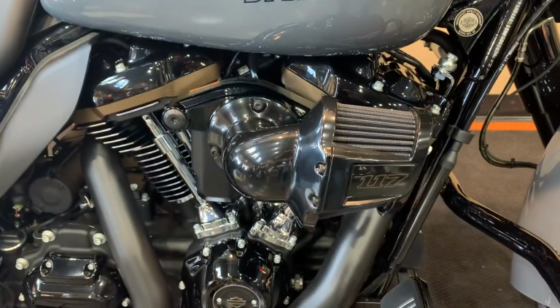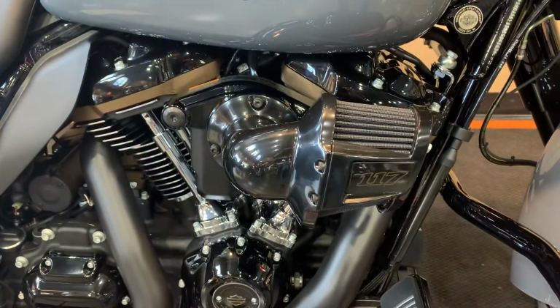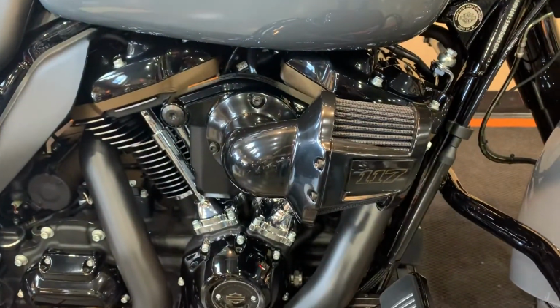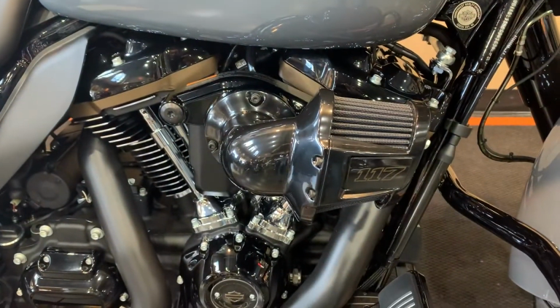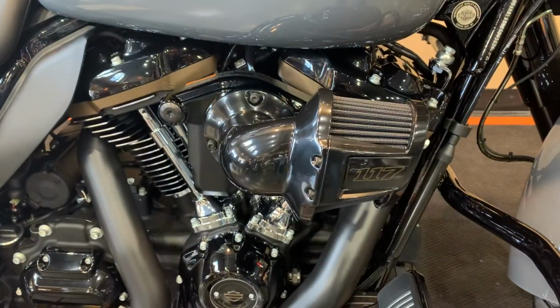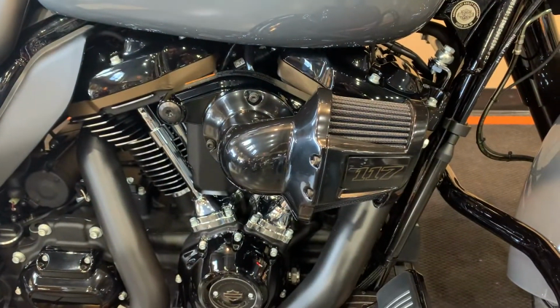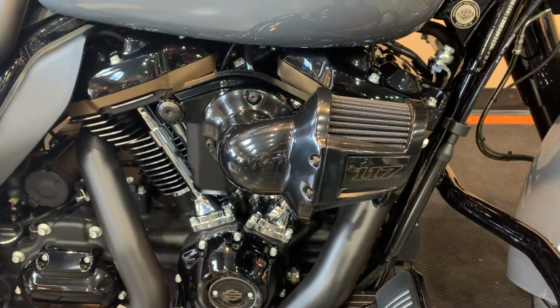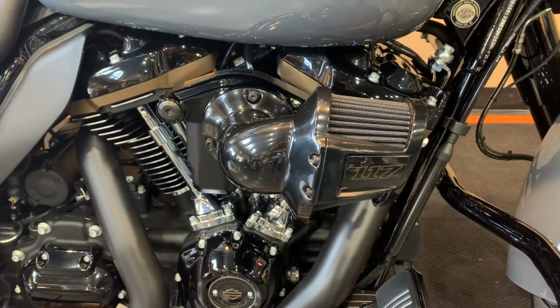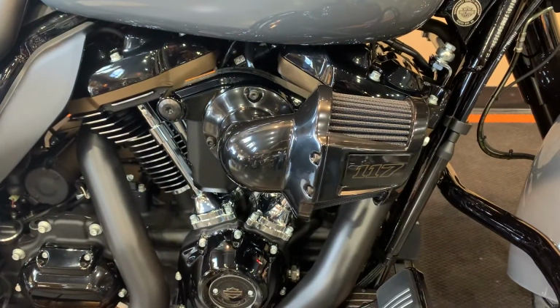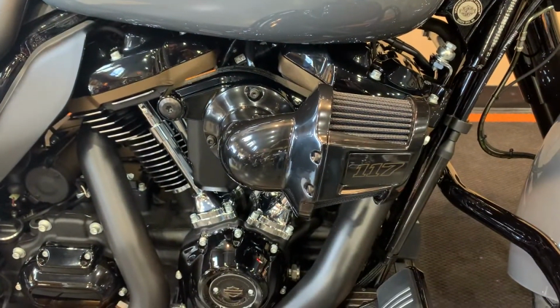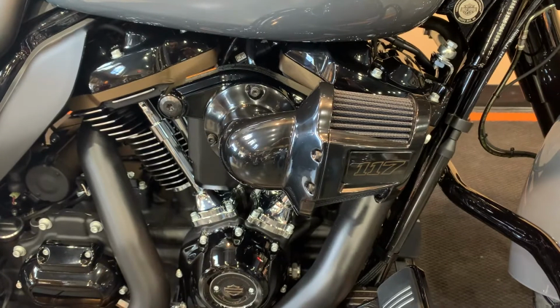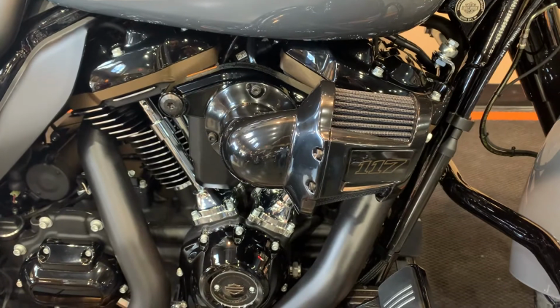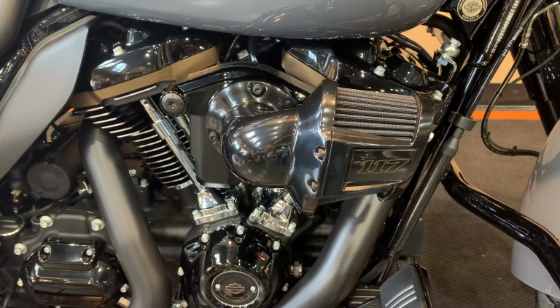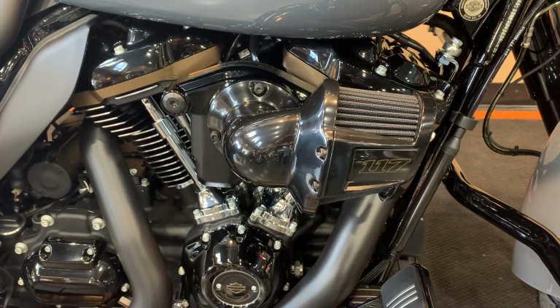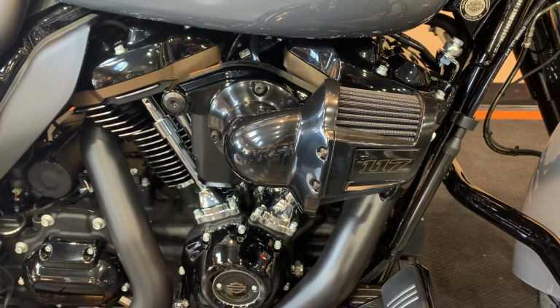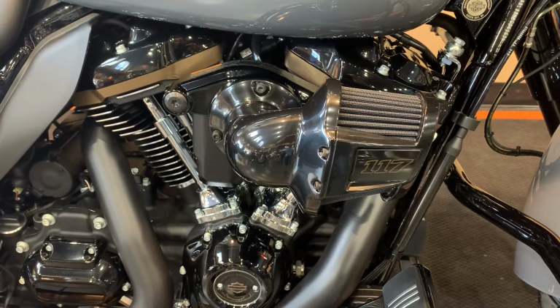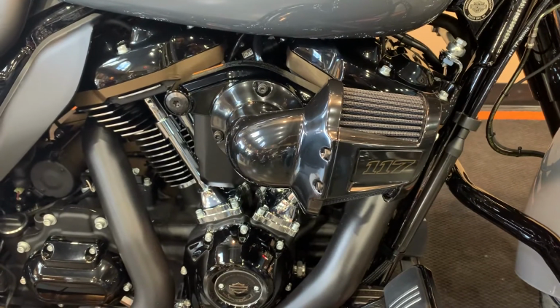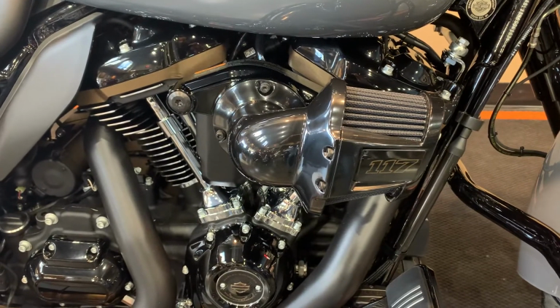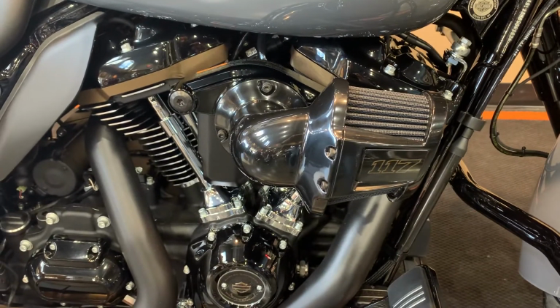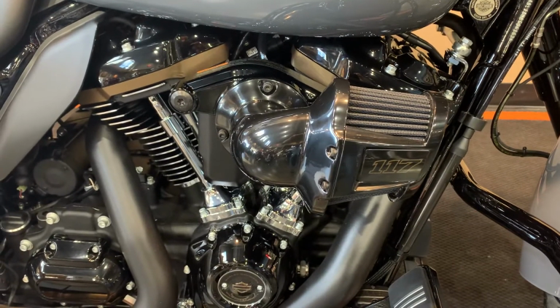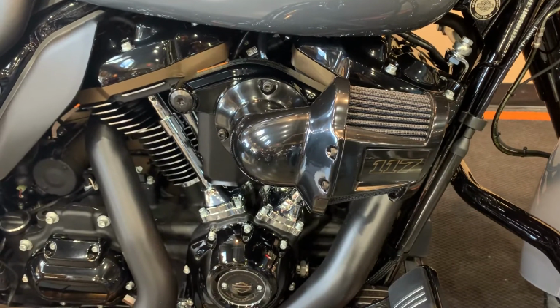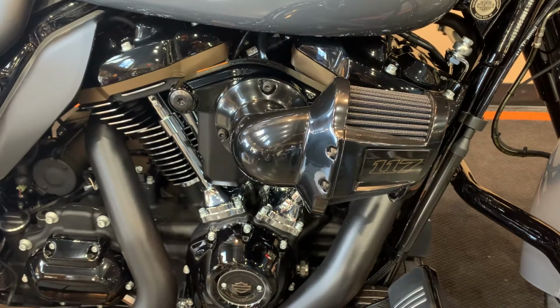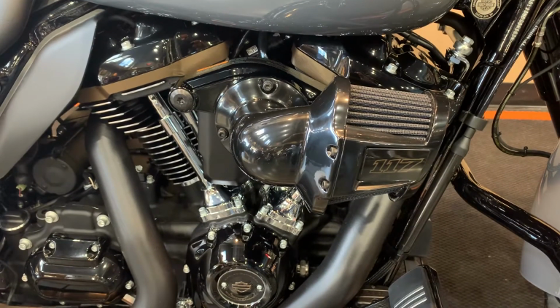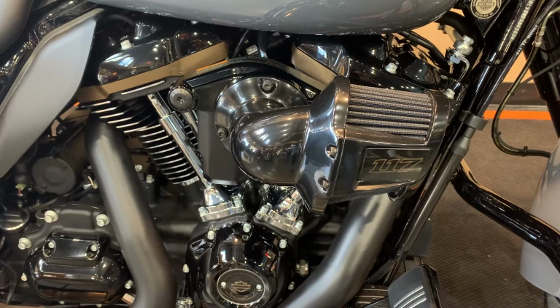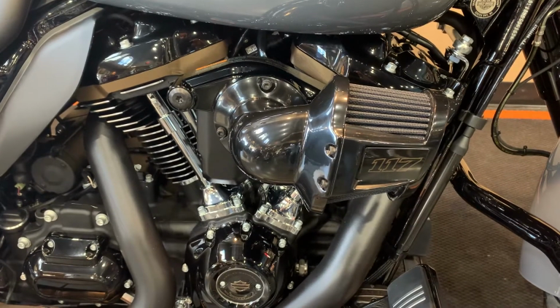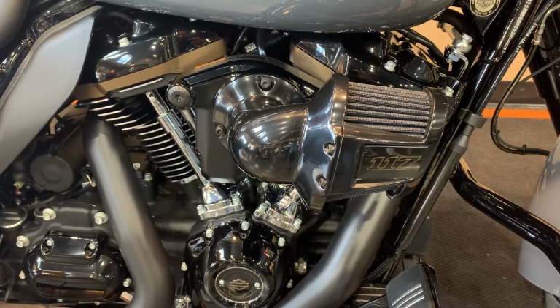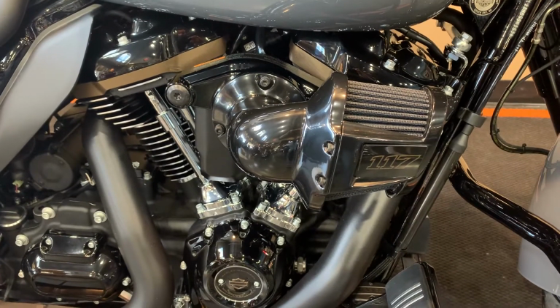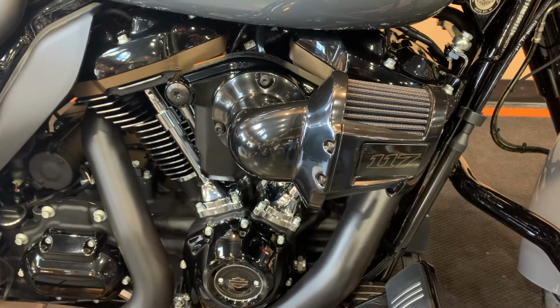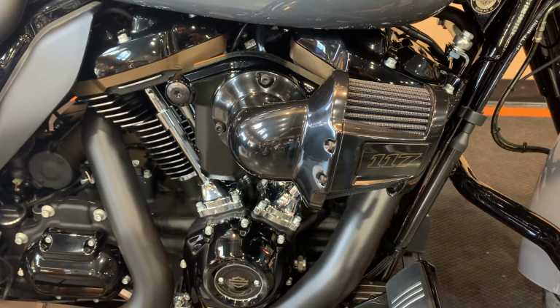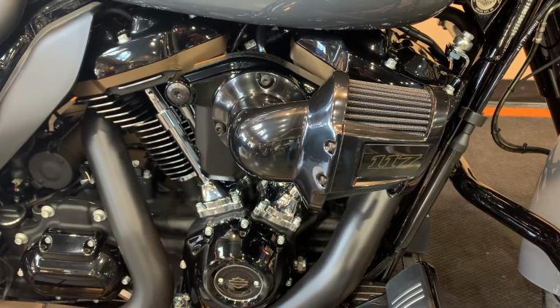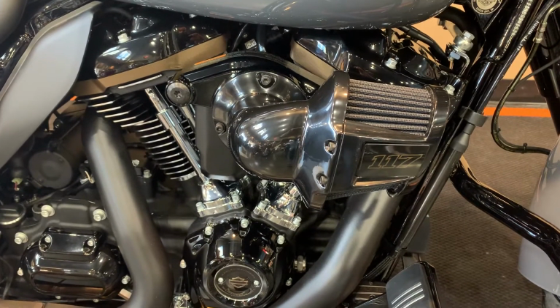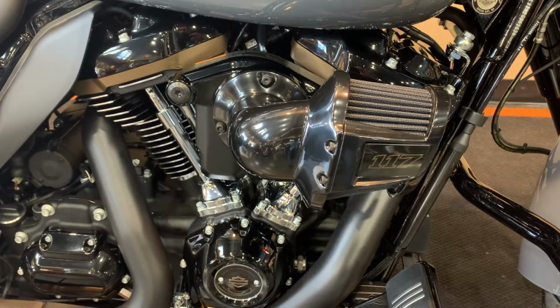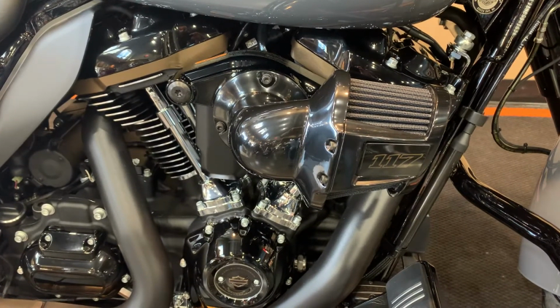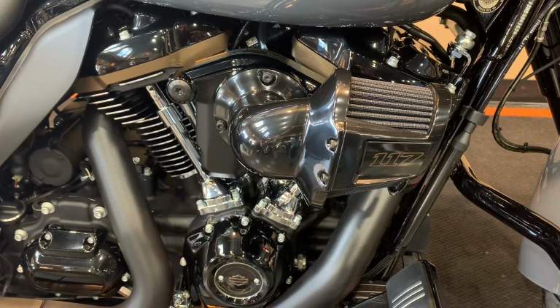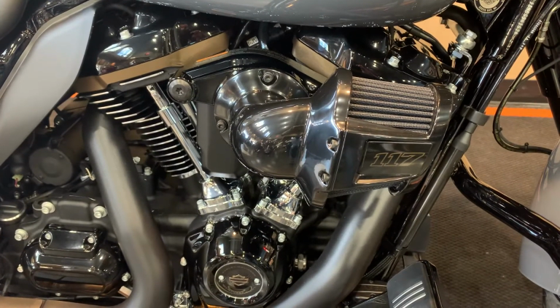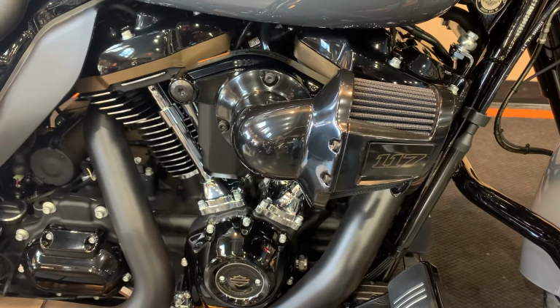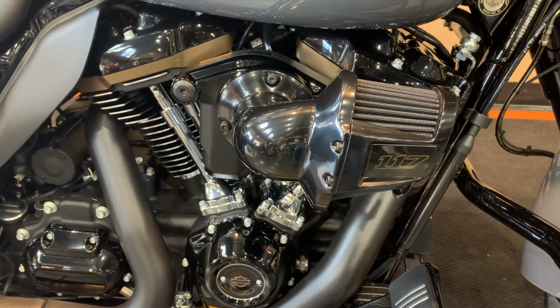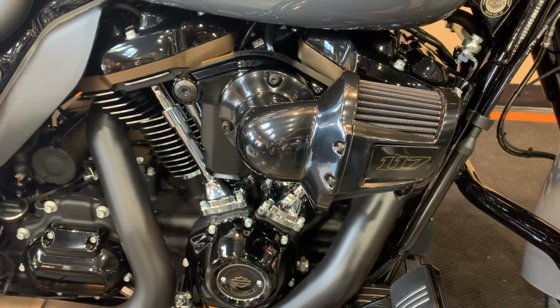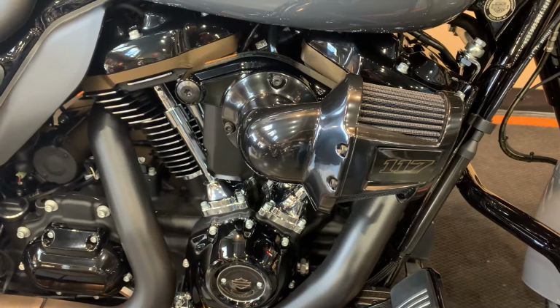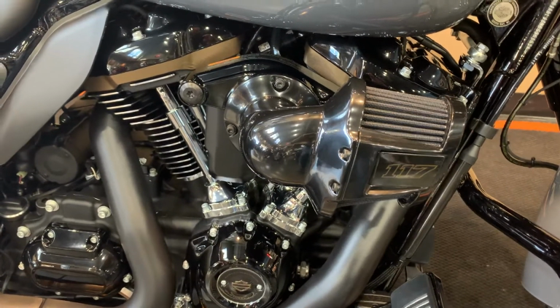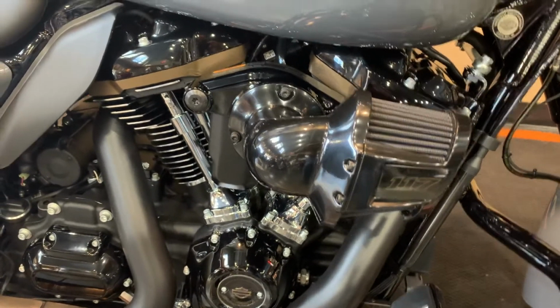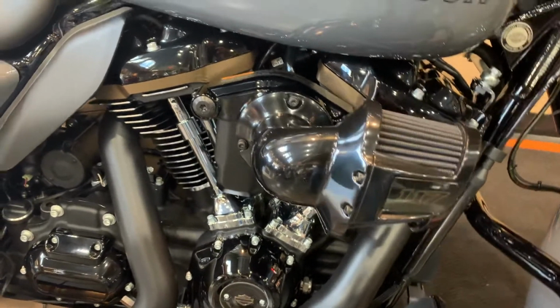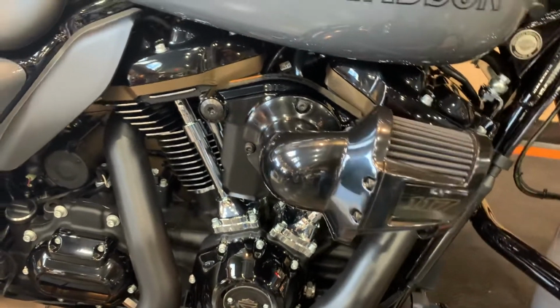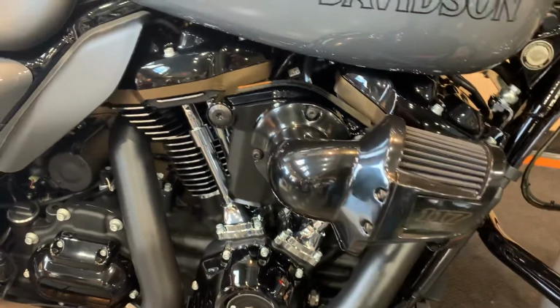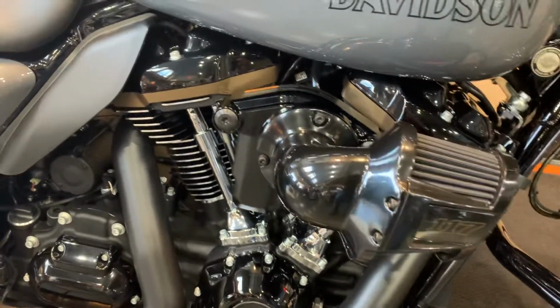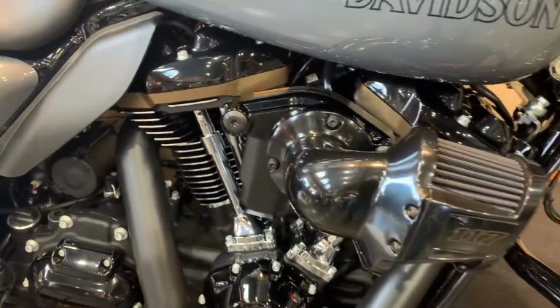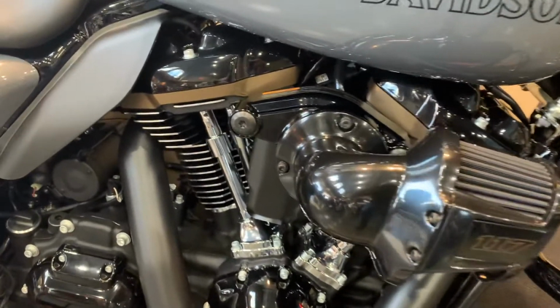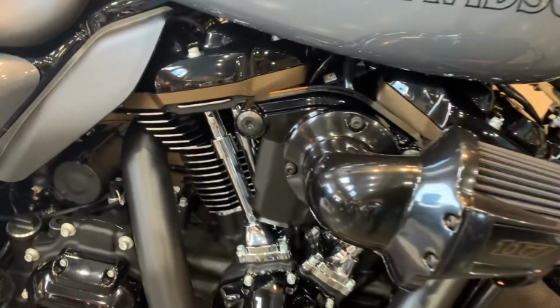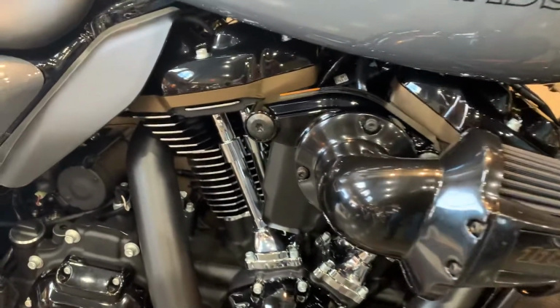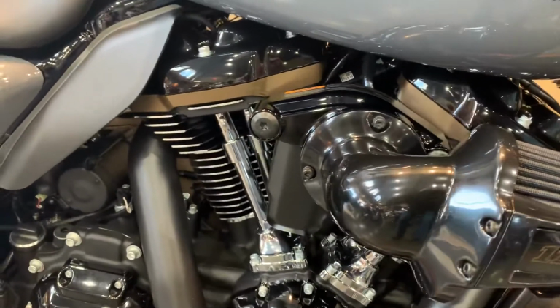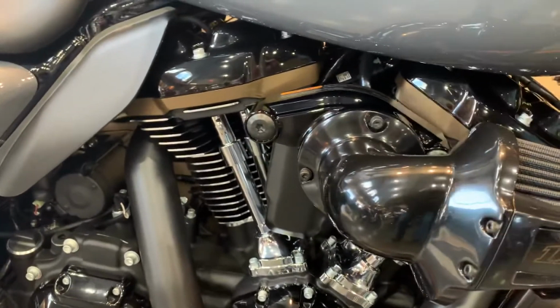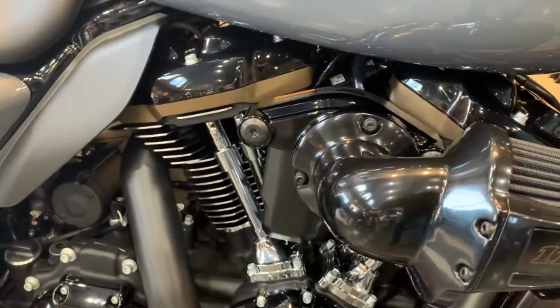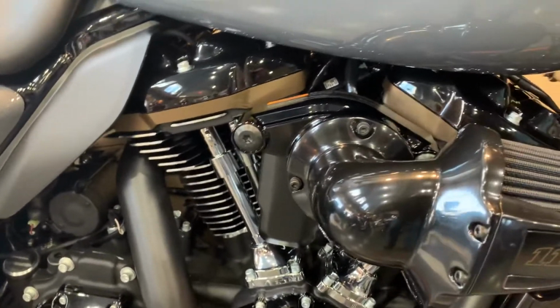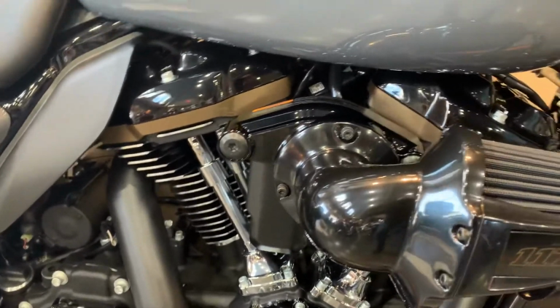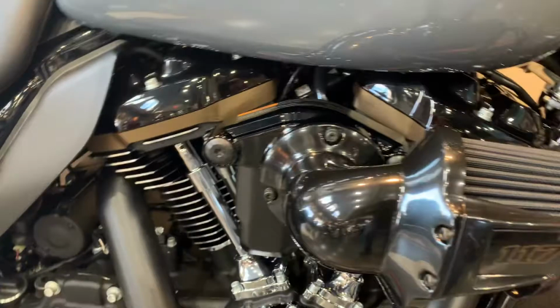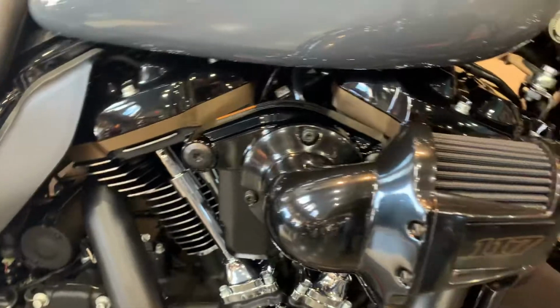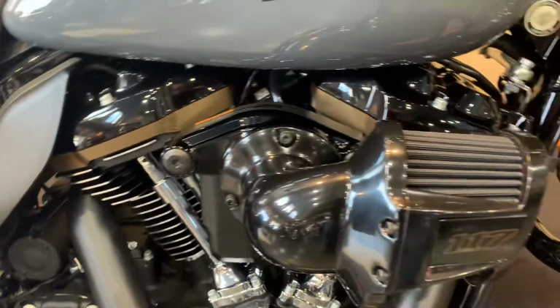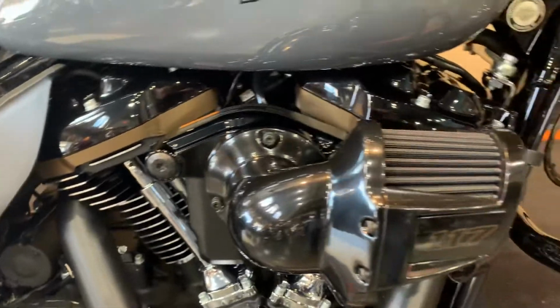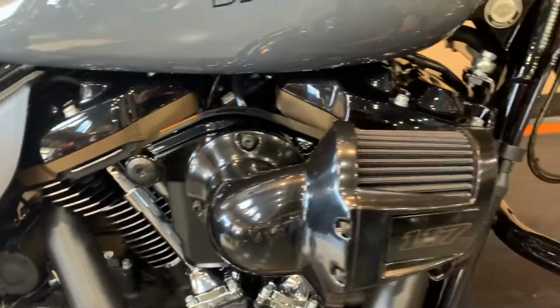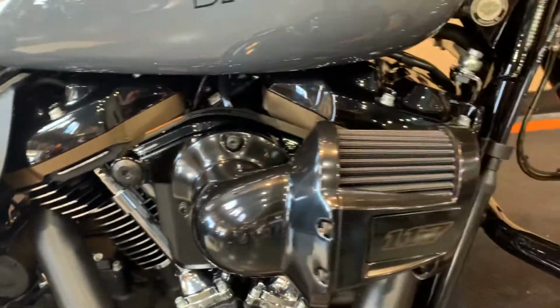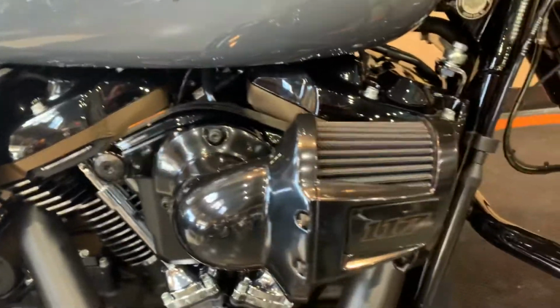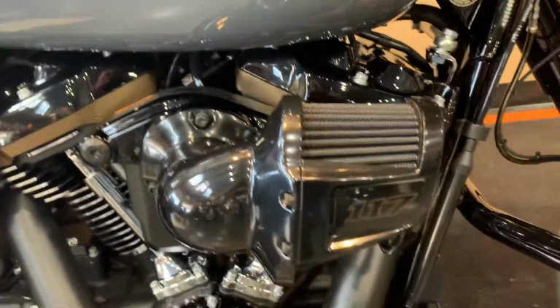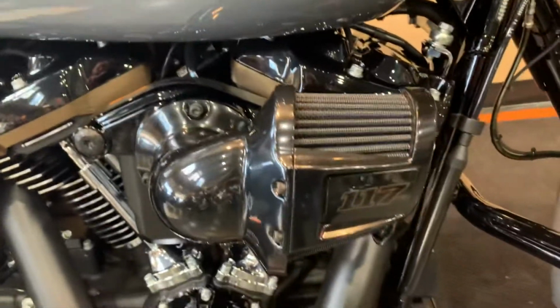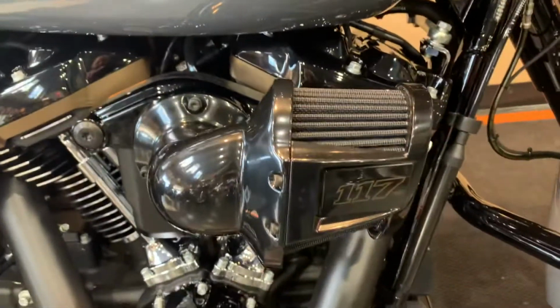By the way, this has a 117 cubic inch Milwaukee 8 on it. Here you can see the bronze banding on the rocker boxes.